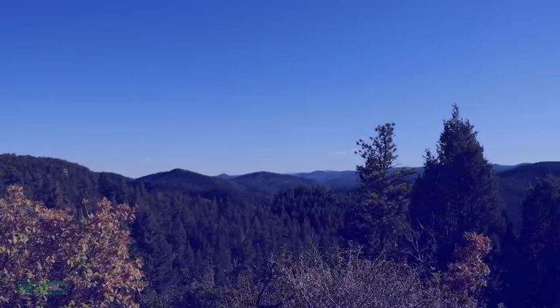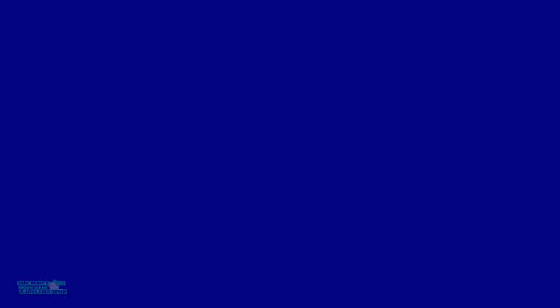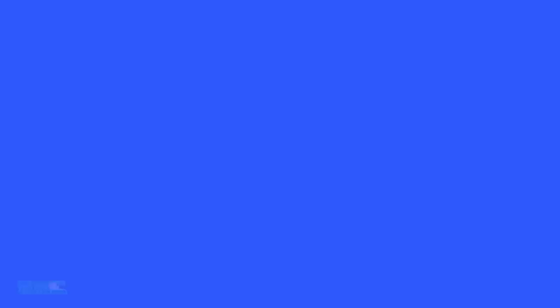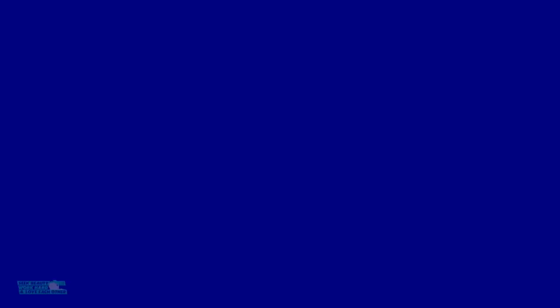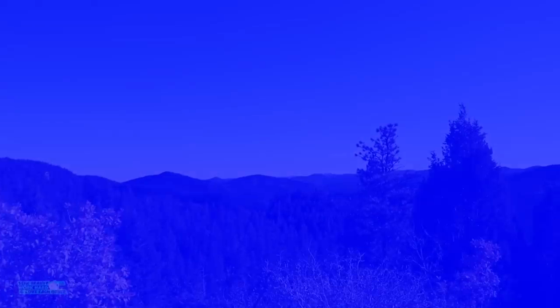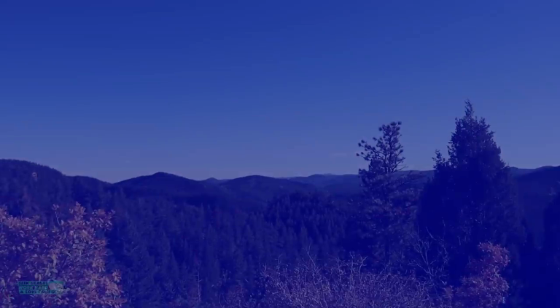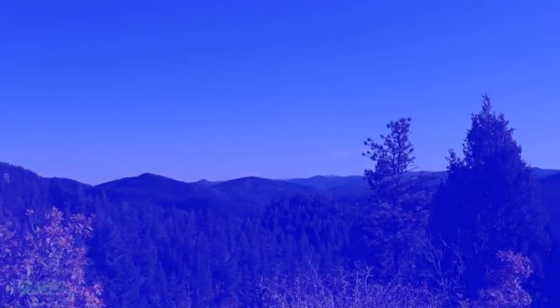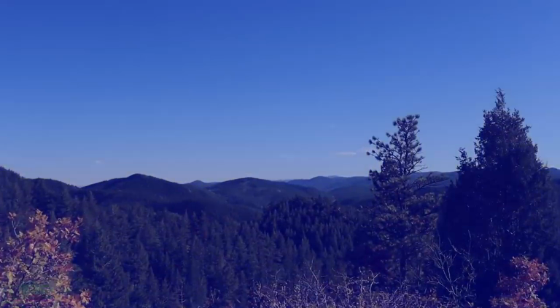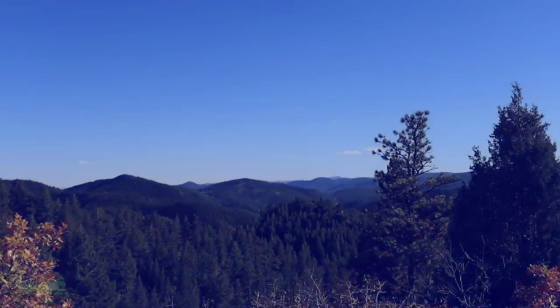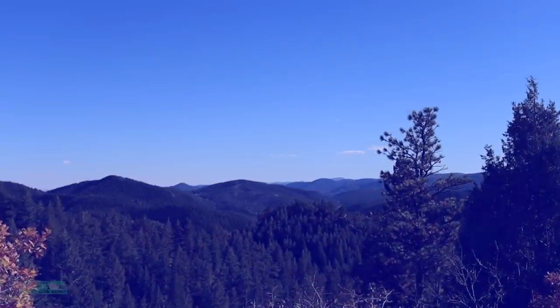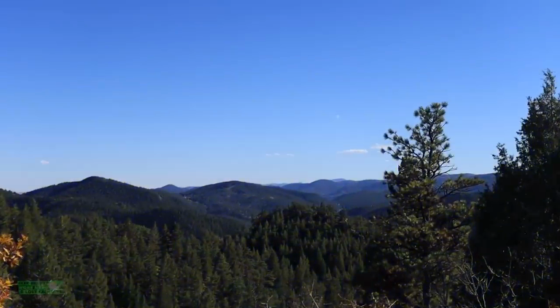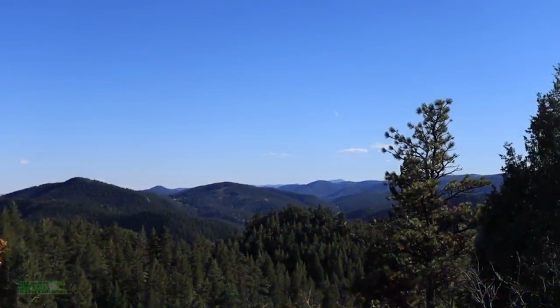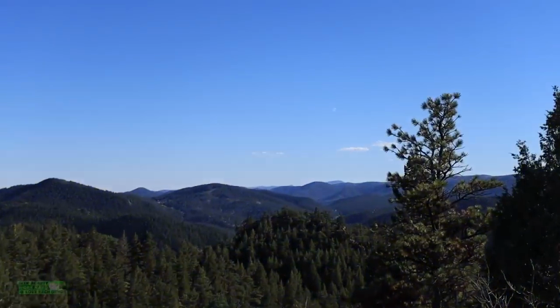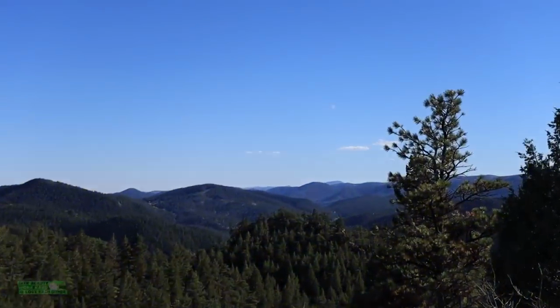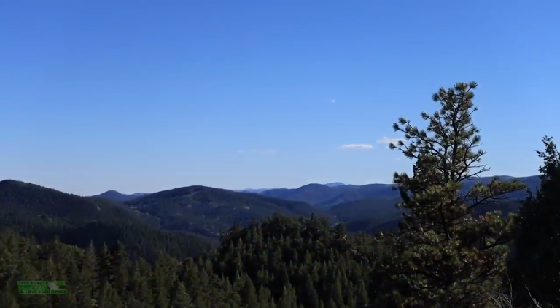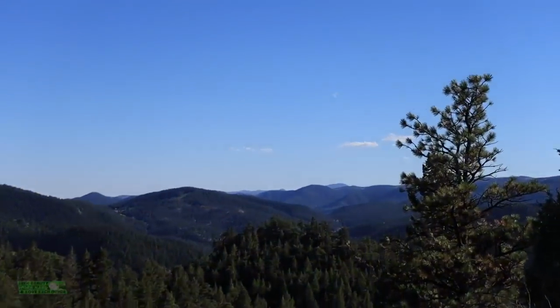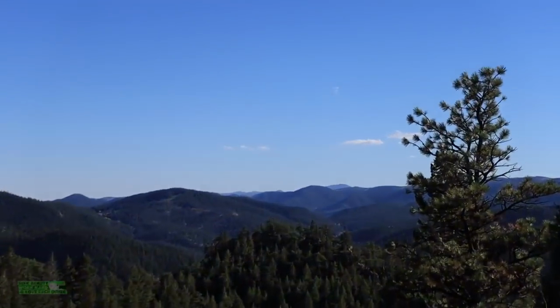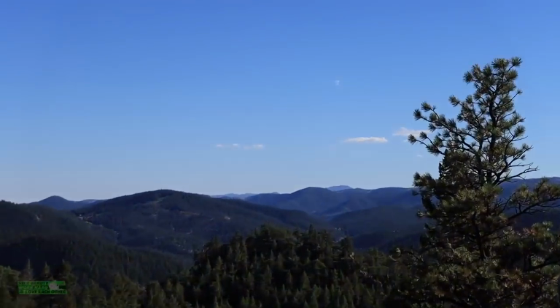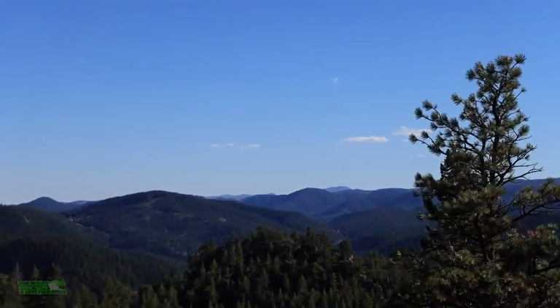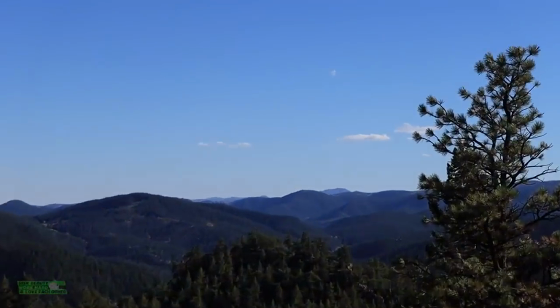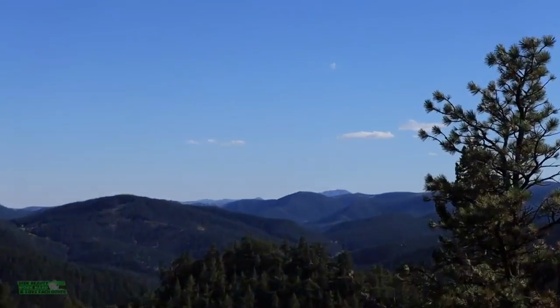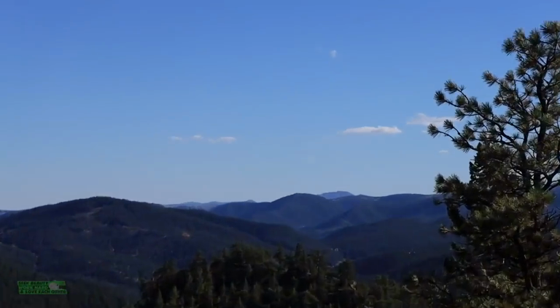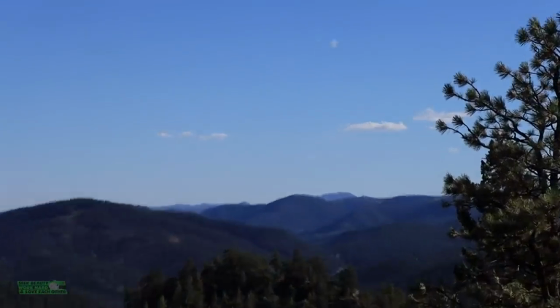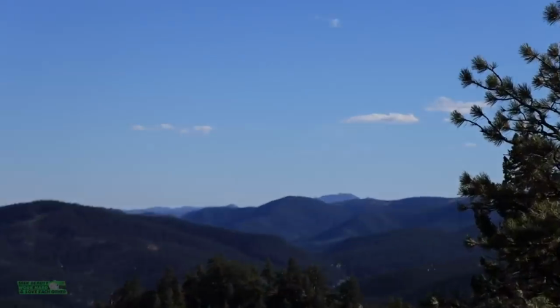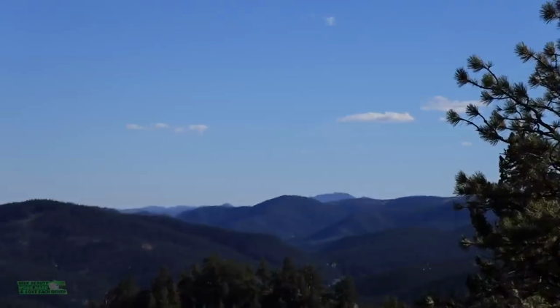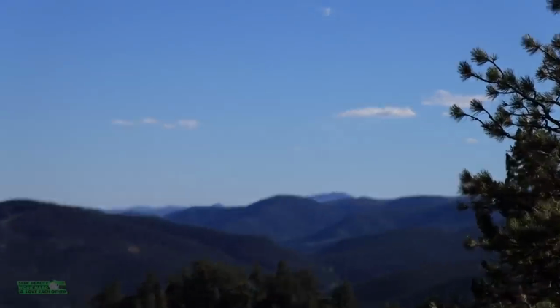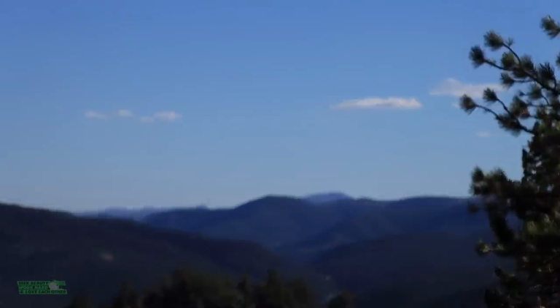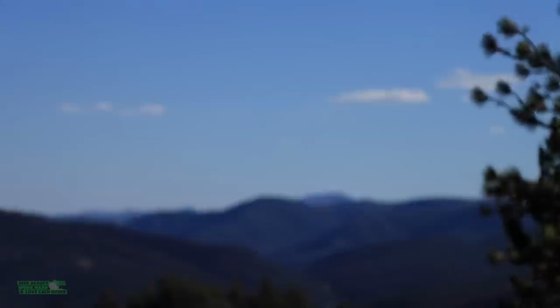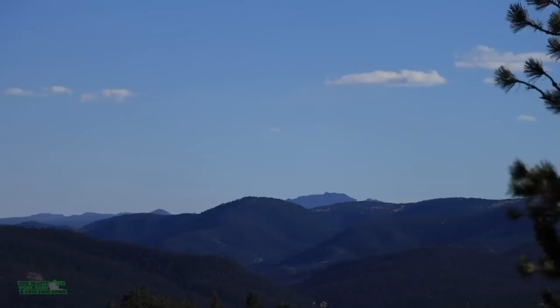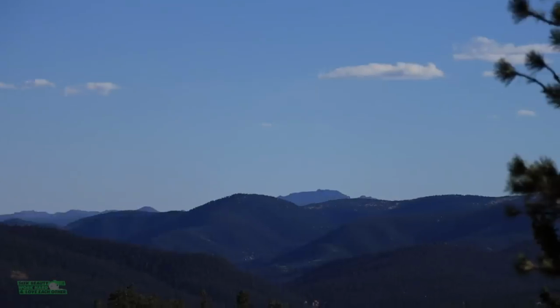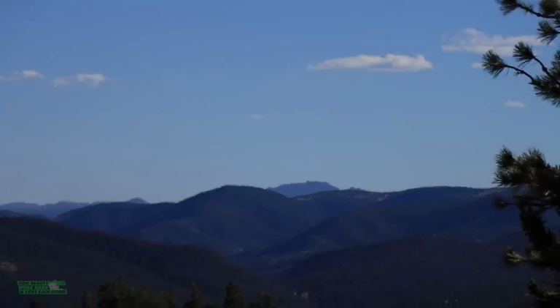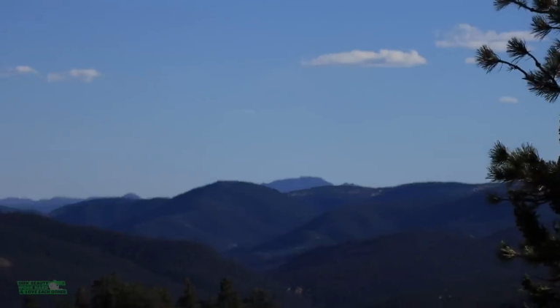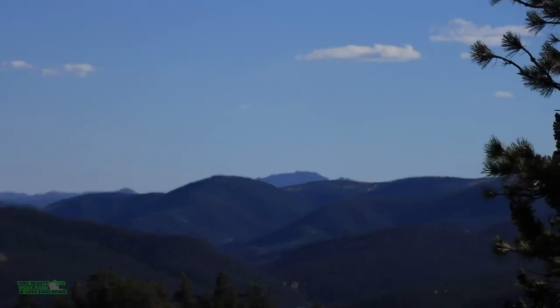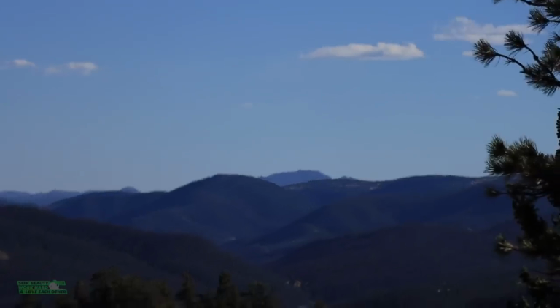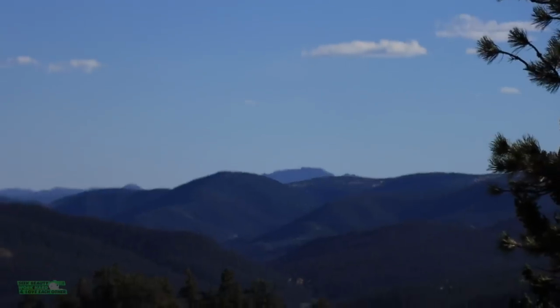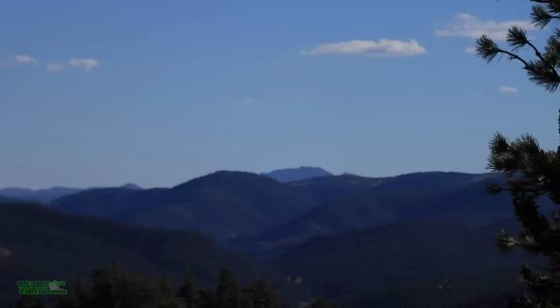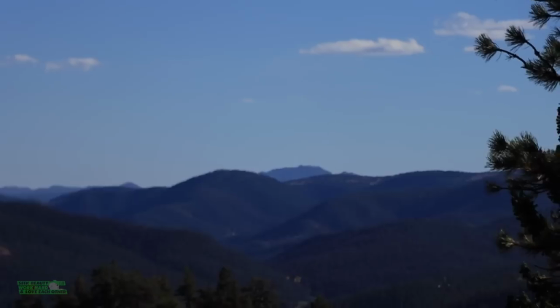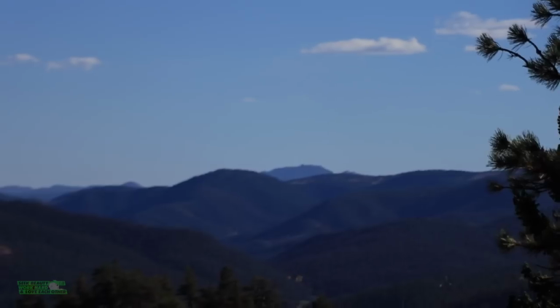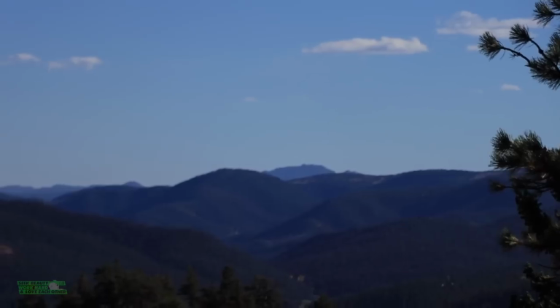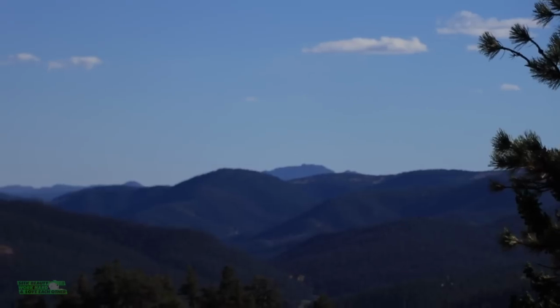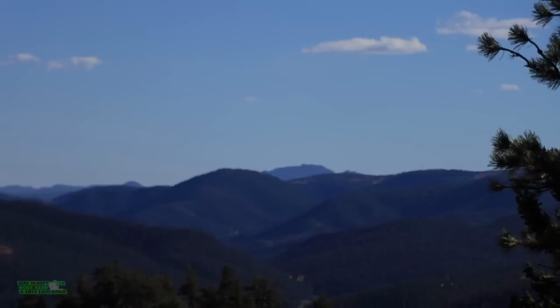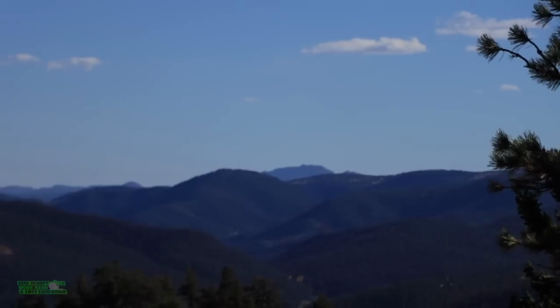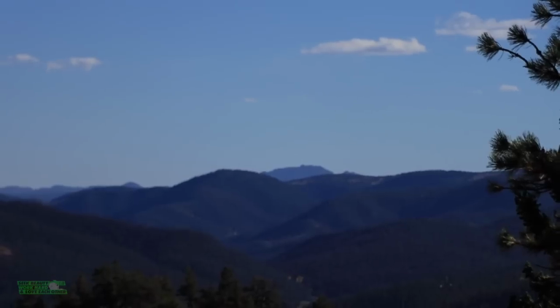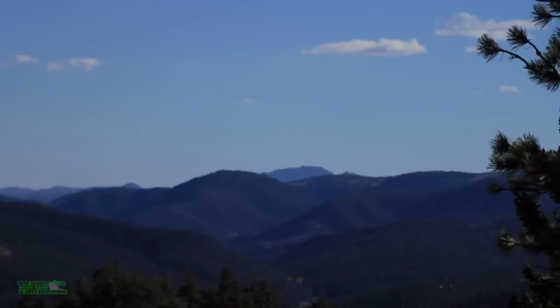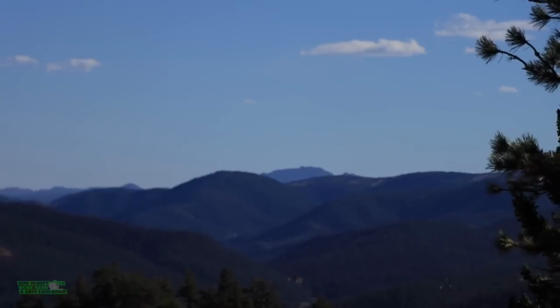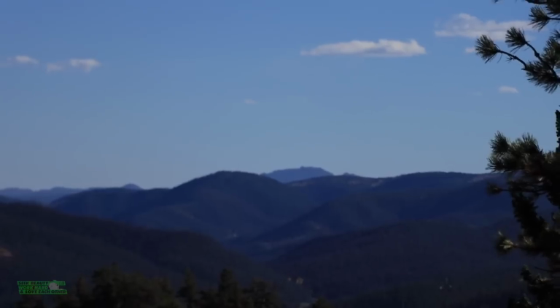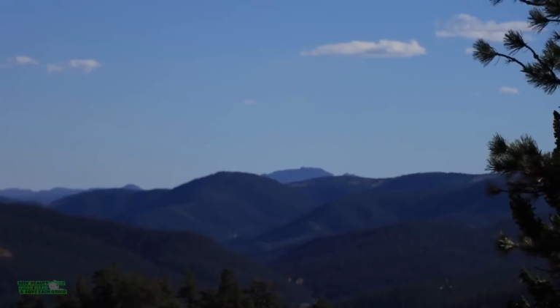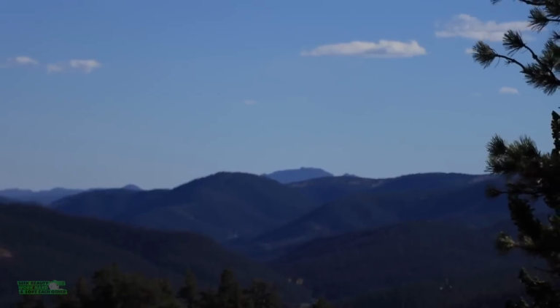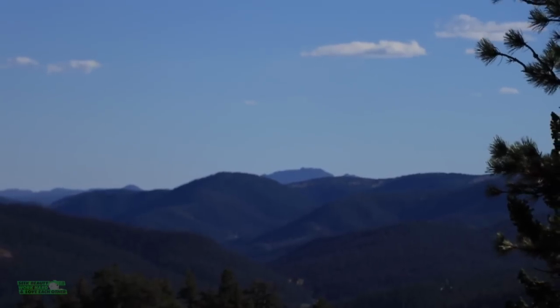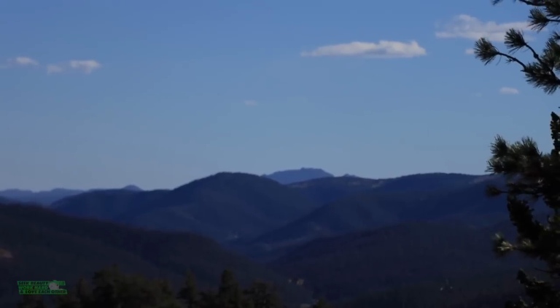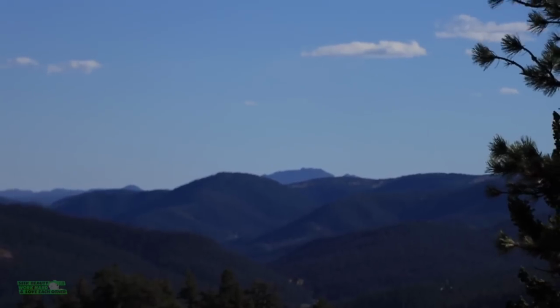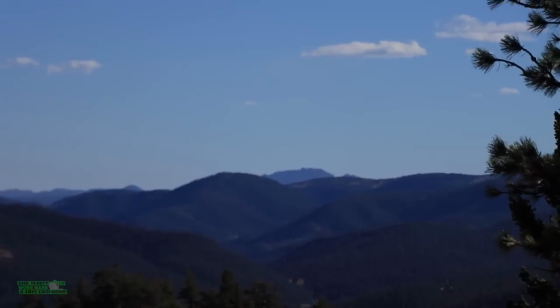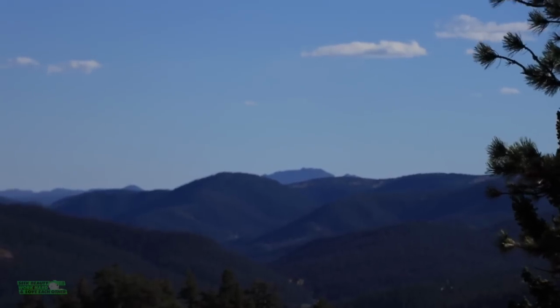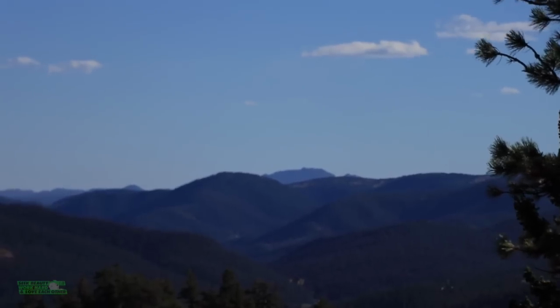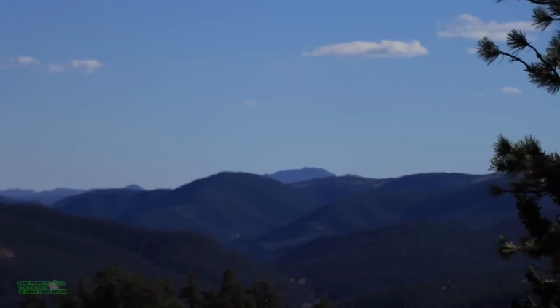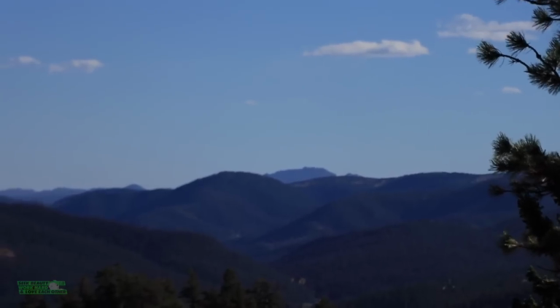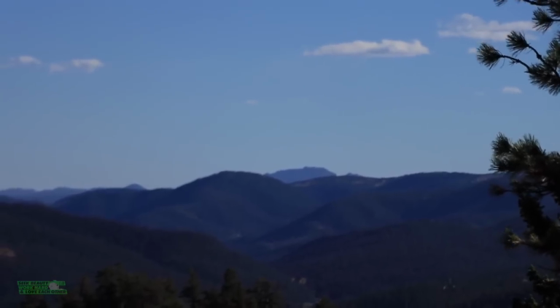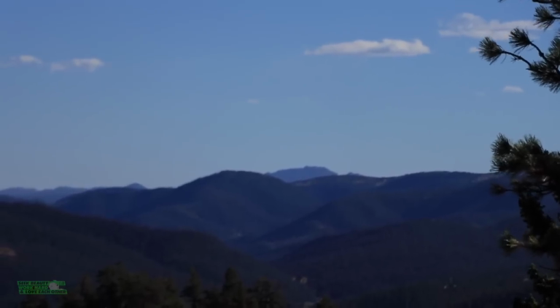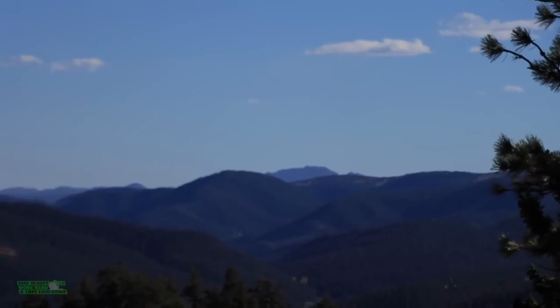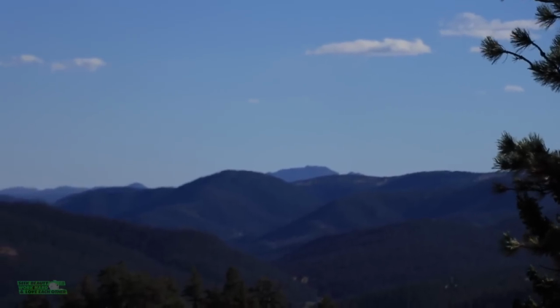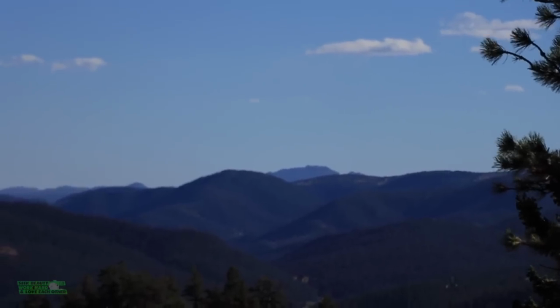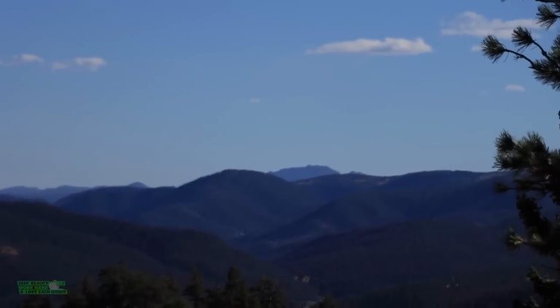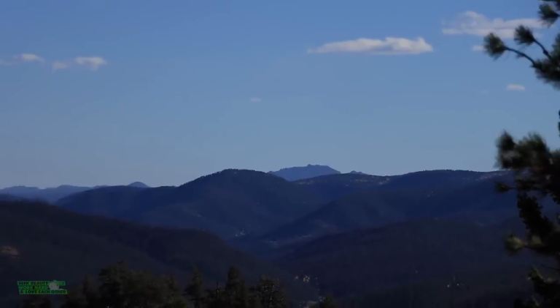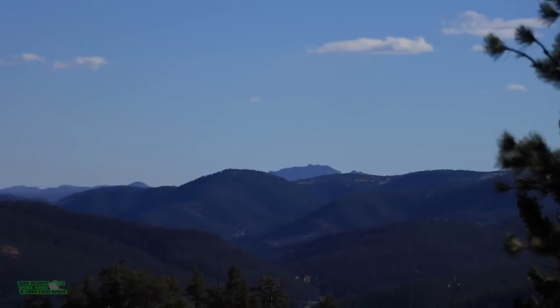From this vantage point, way up in the distance, that's the very top of Pike's Peak.